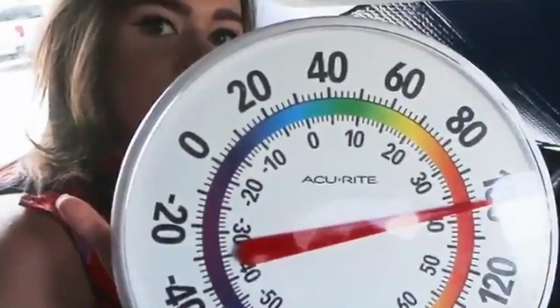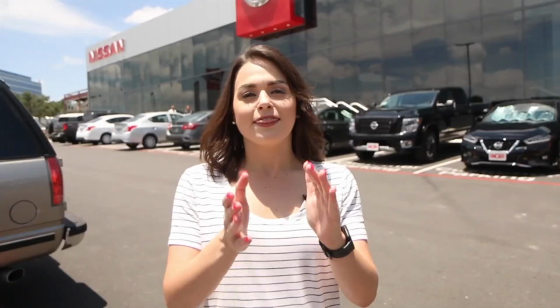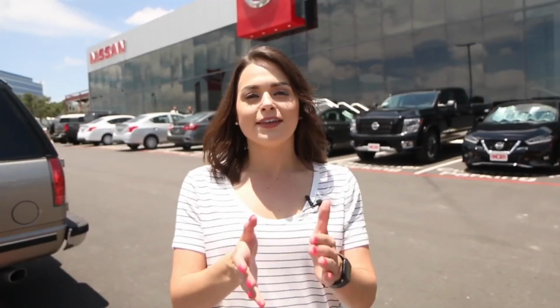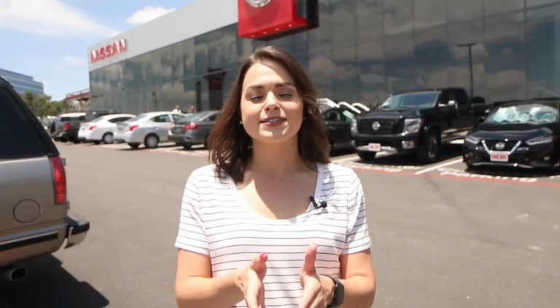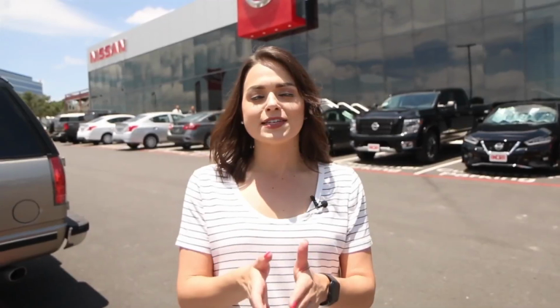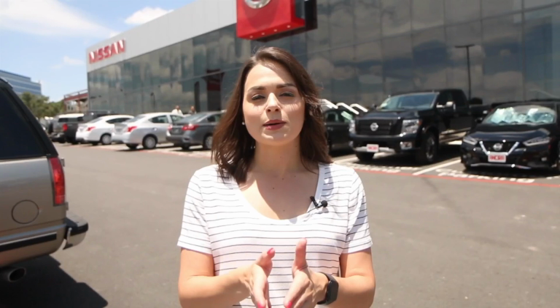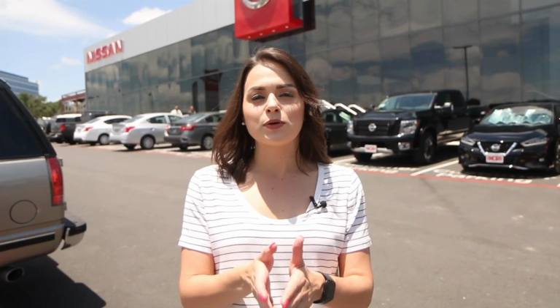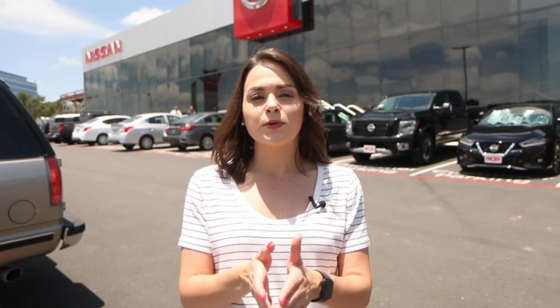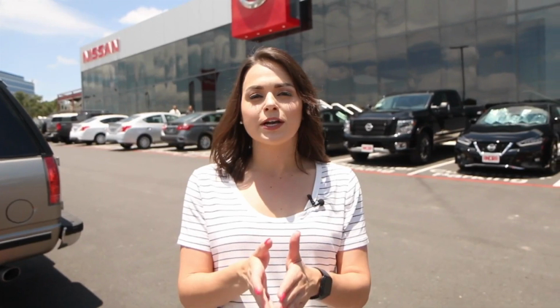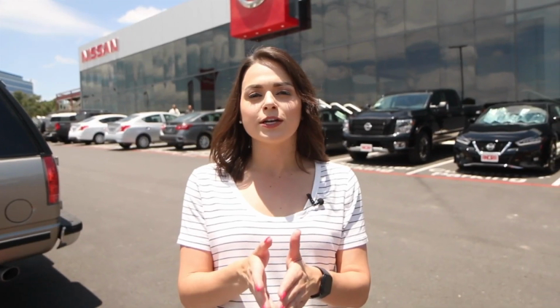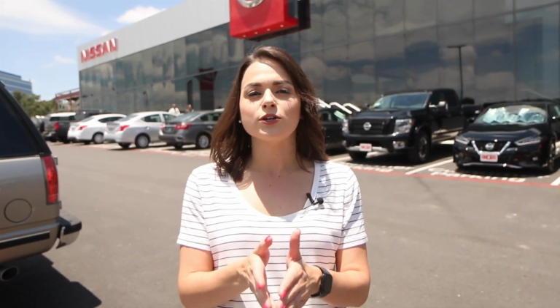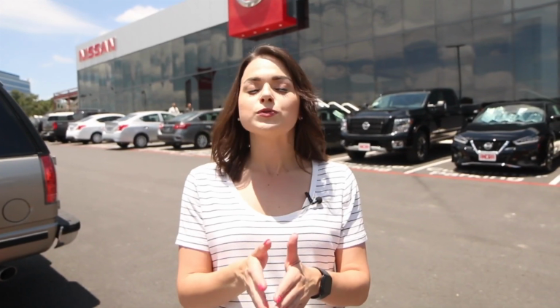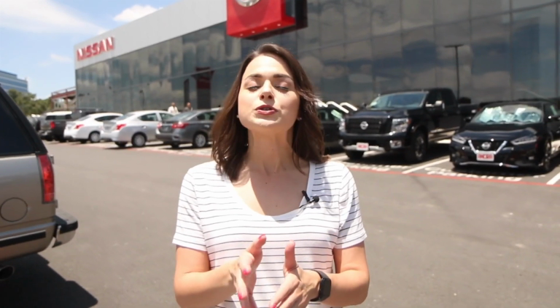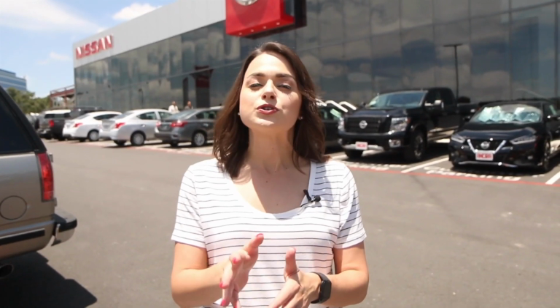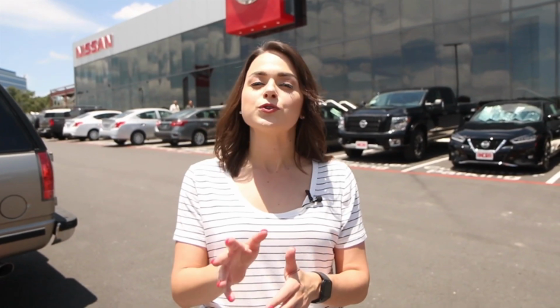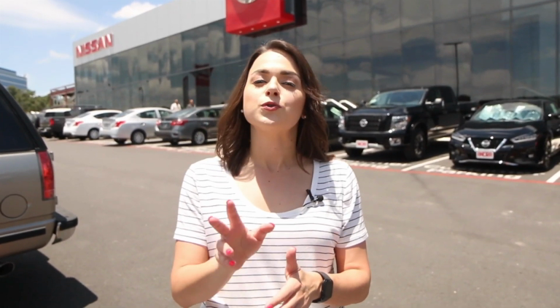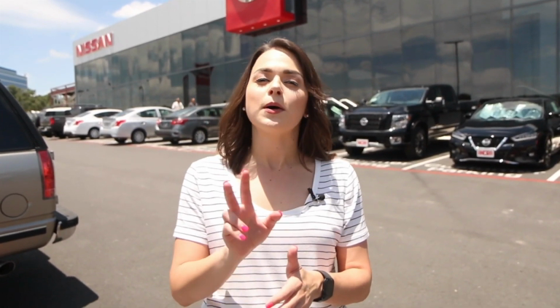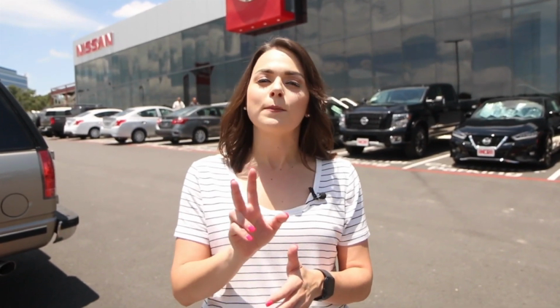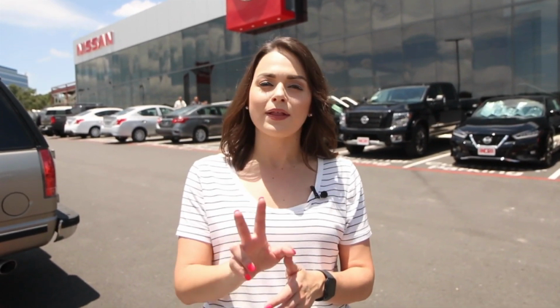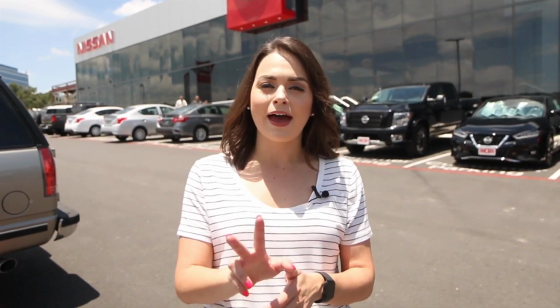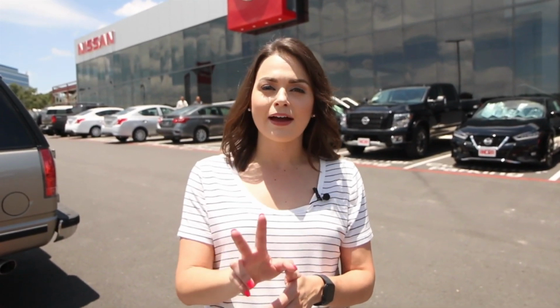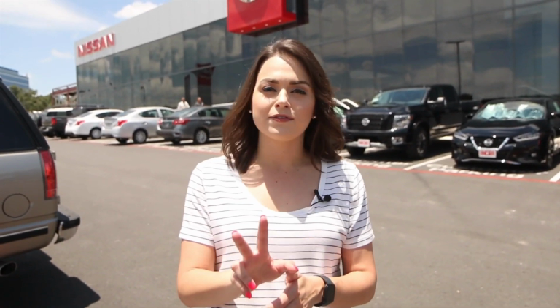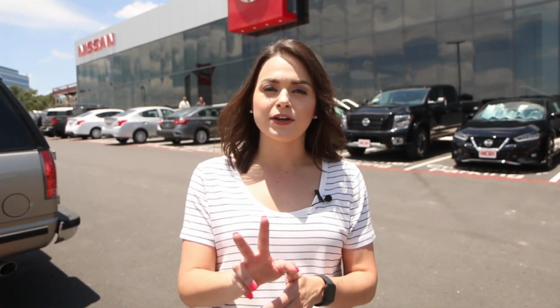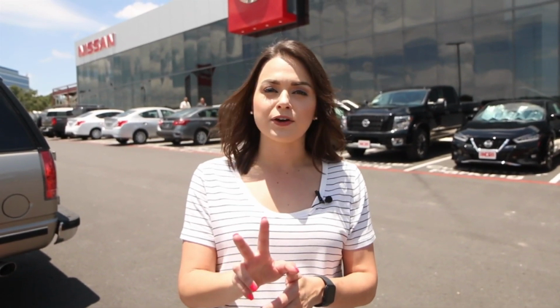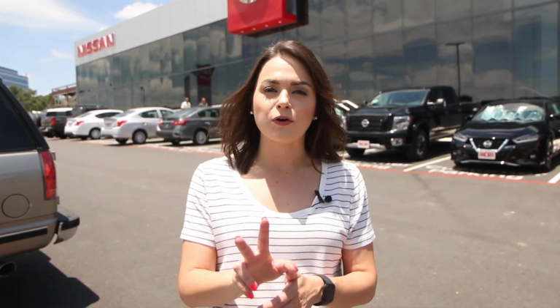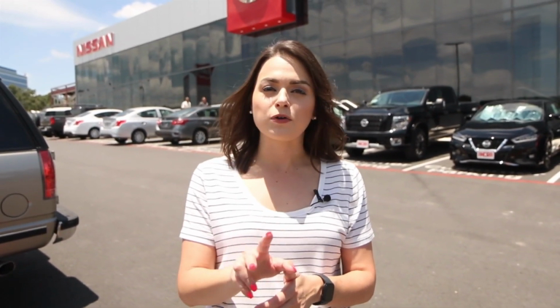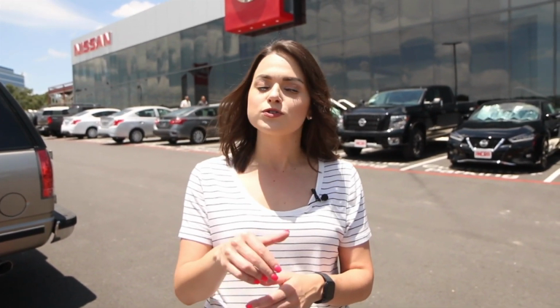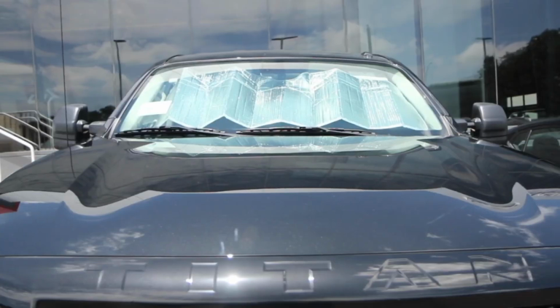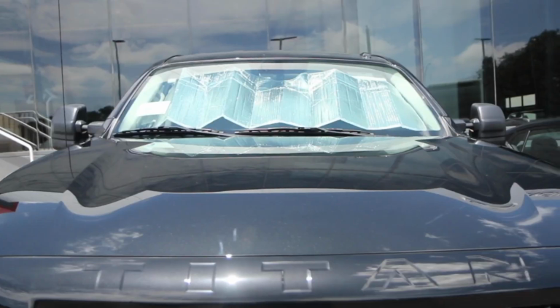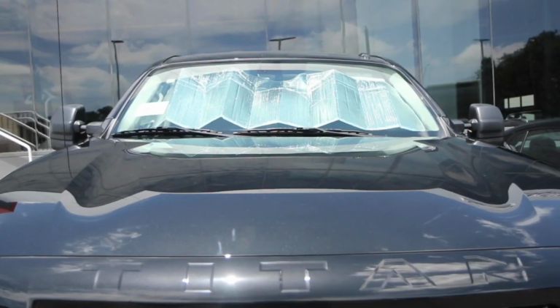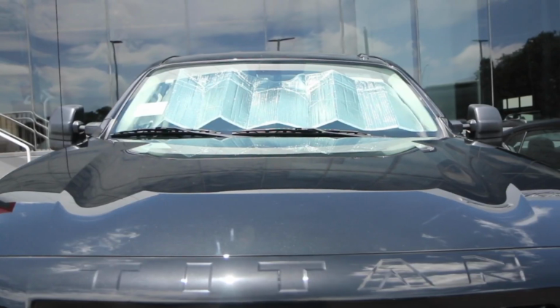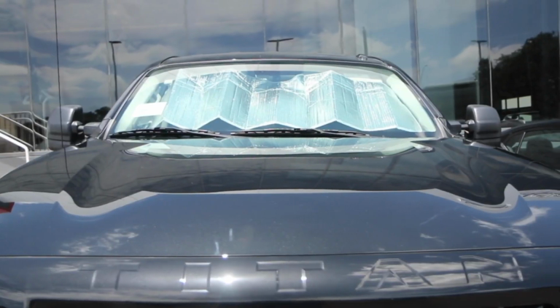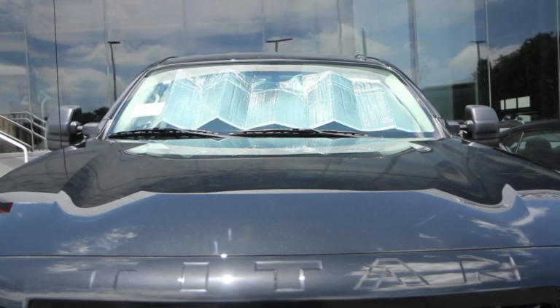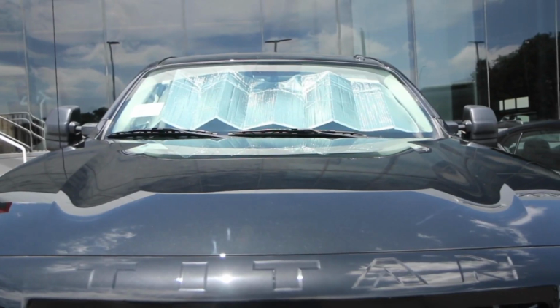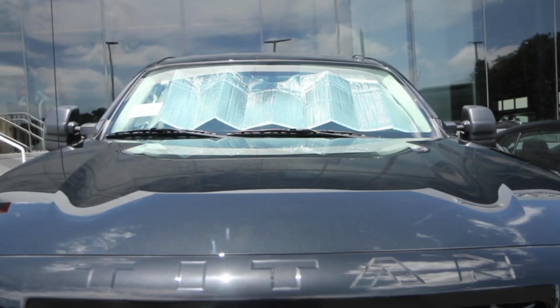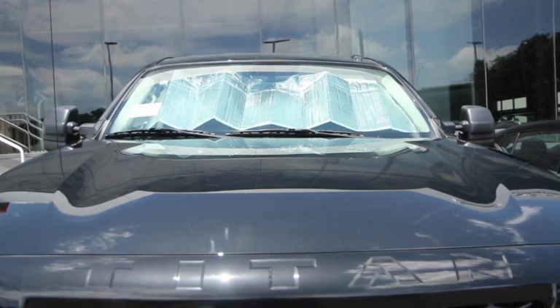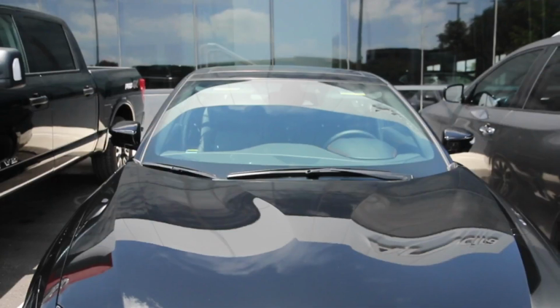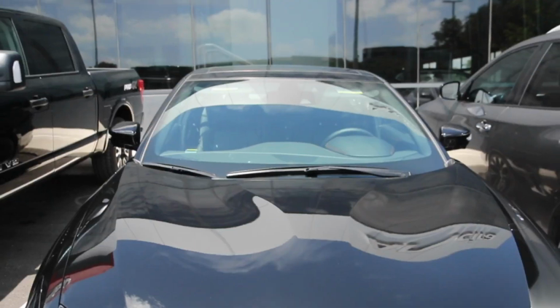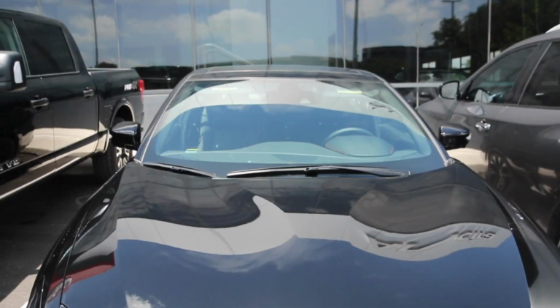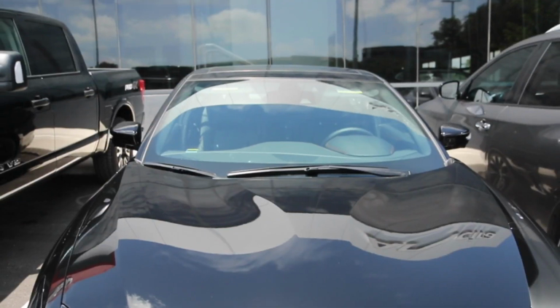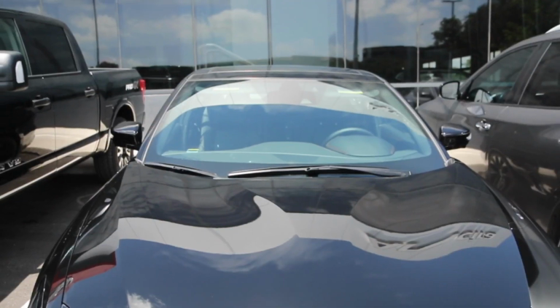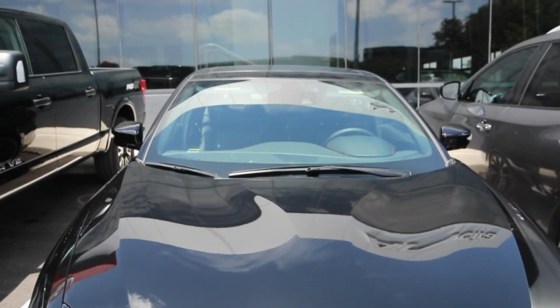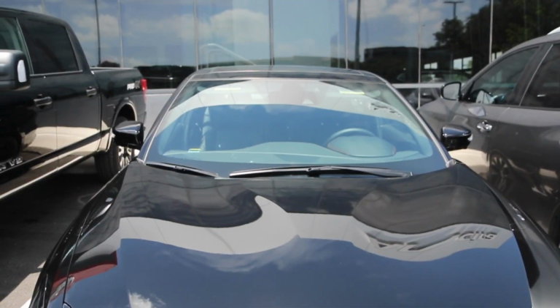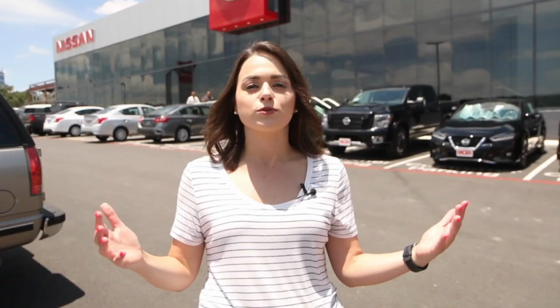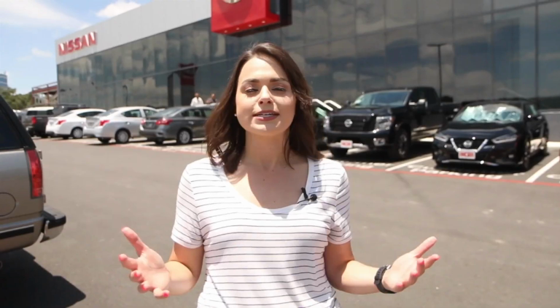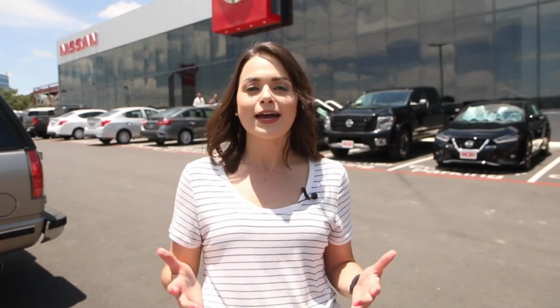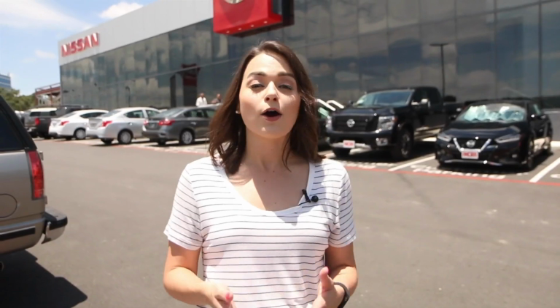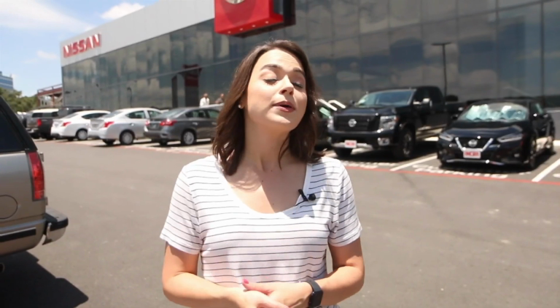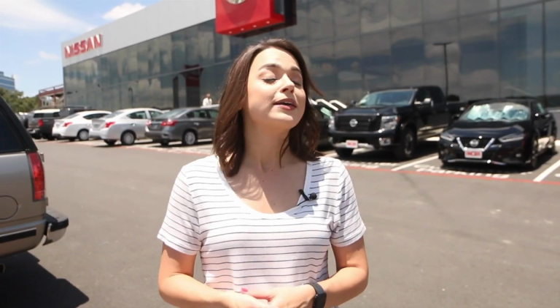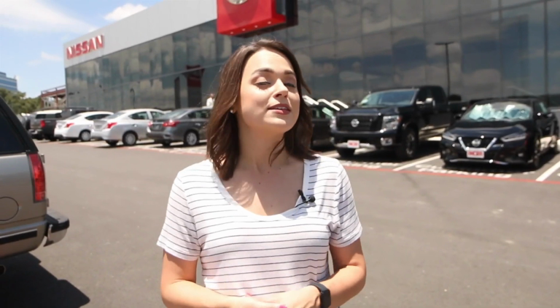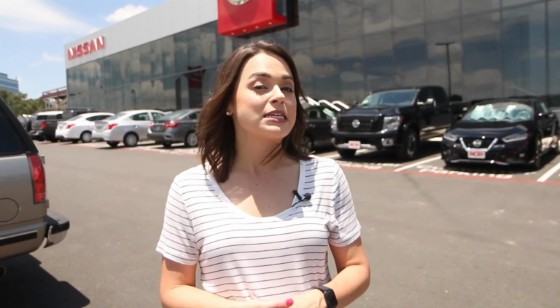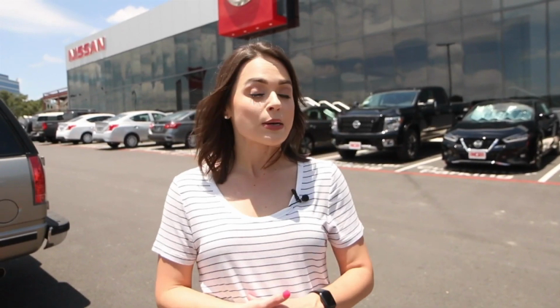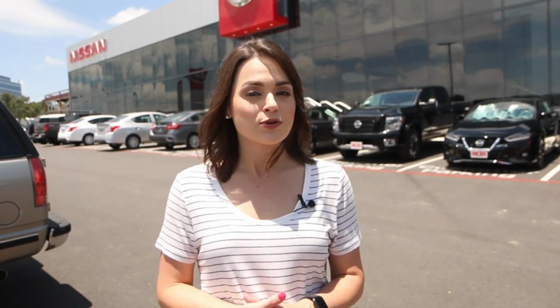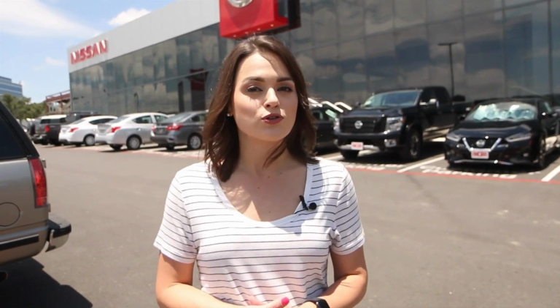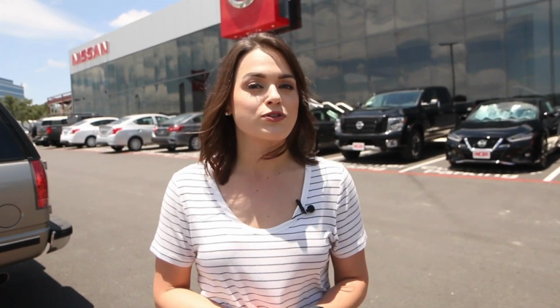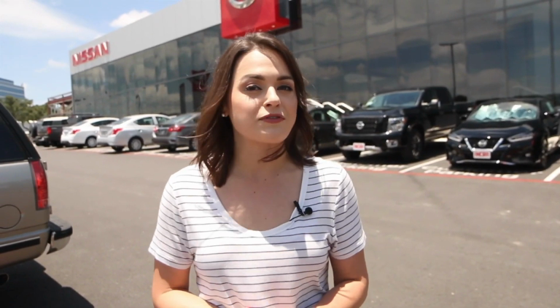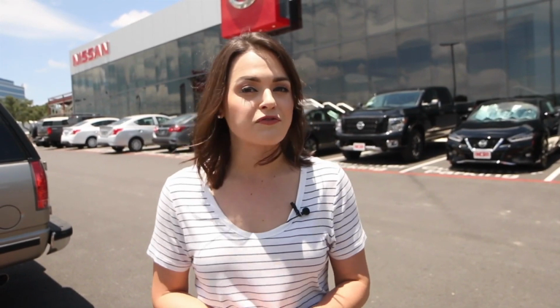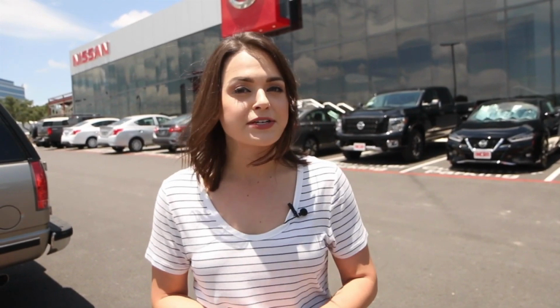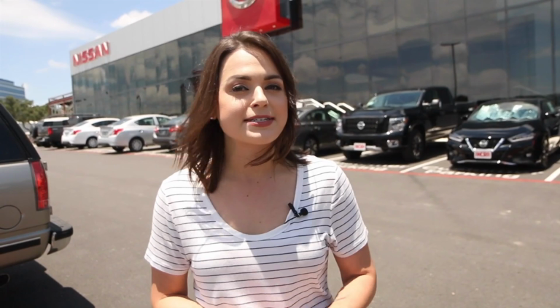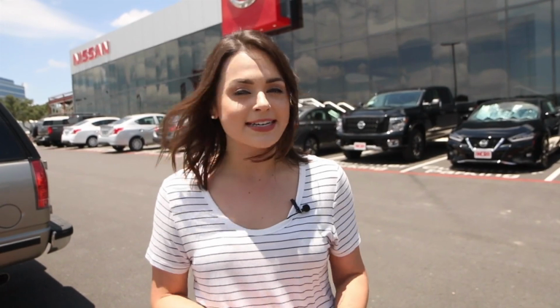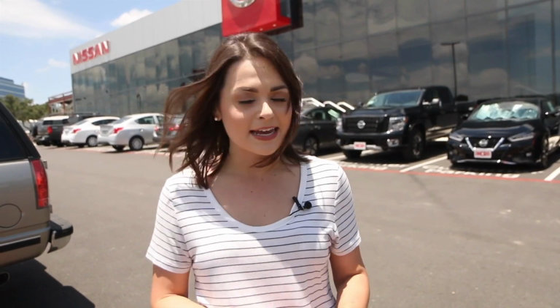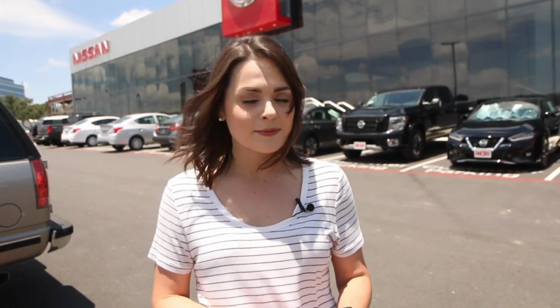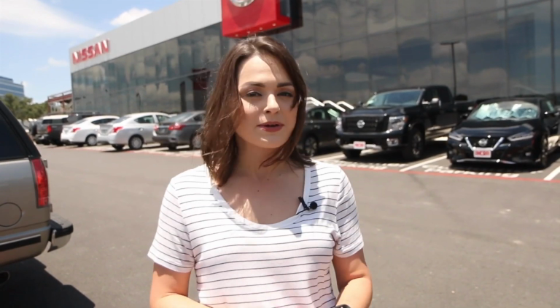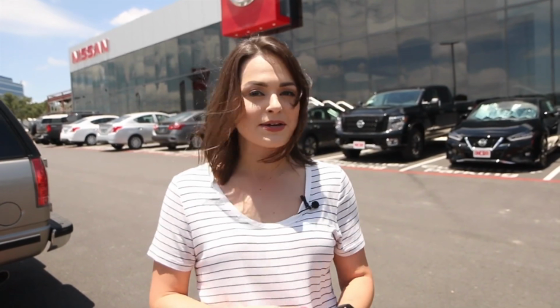This summer we're going to use two black vehicles — one with the sunshade and one without — and we'll see how big the temperature difference can be.